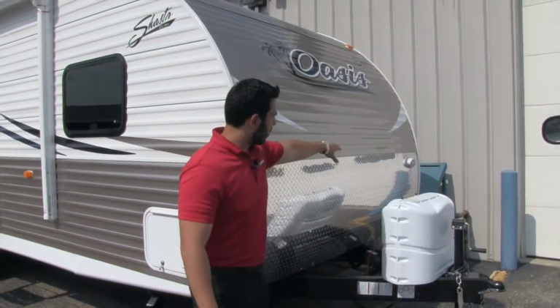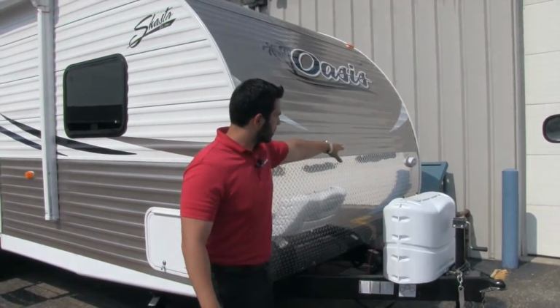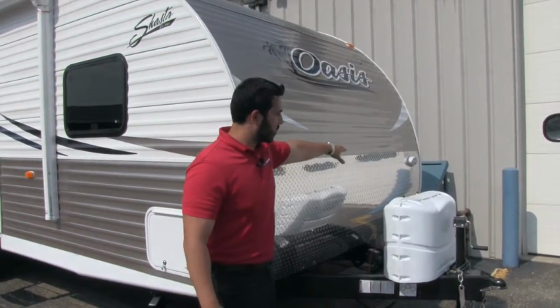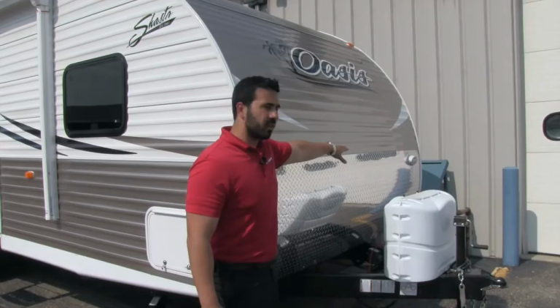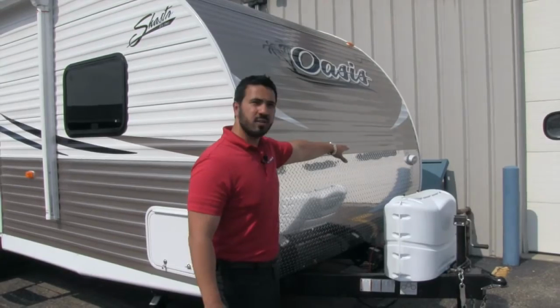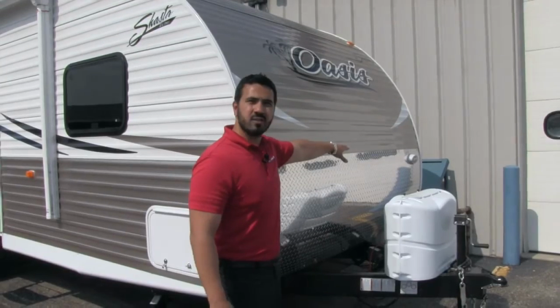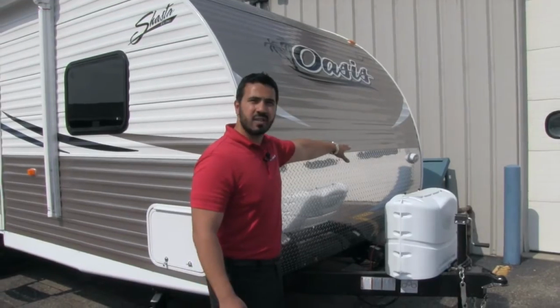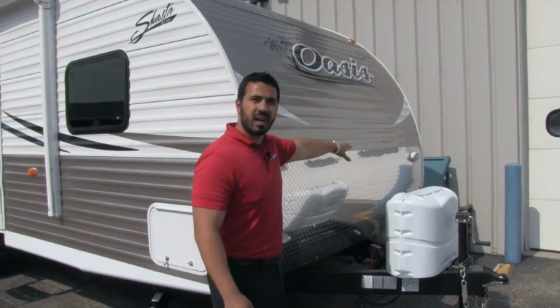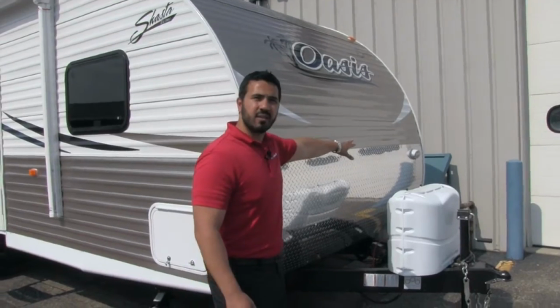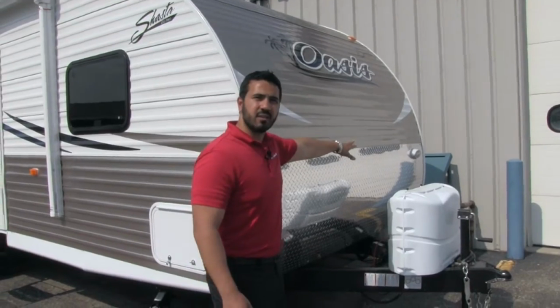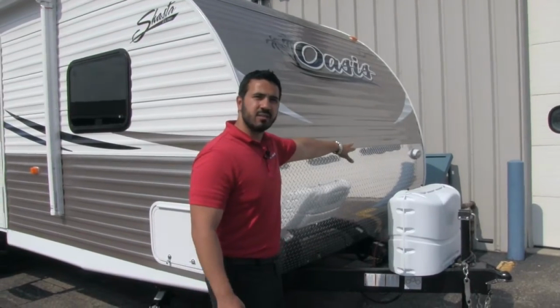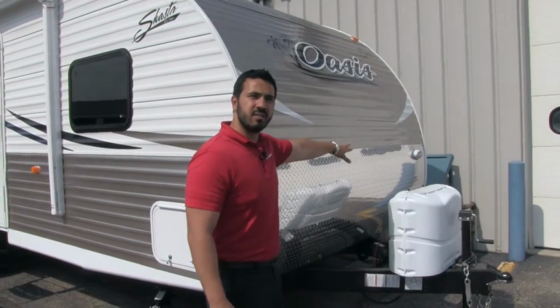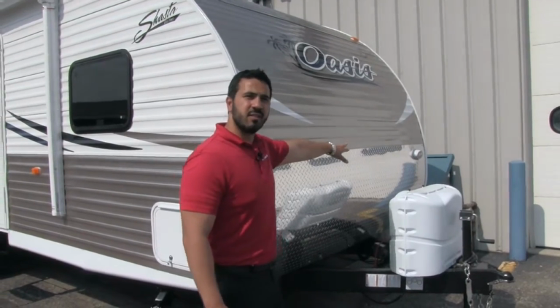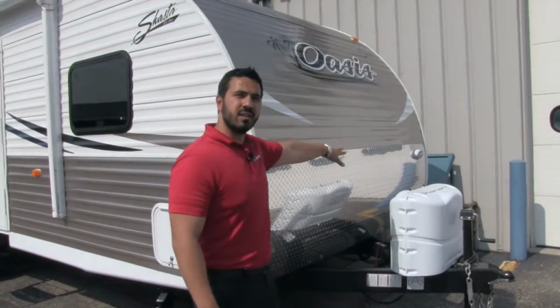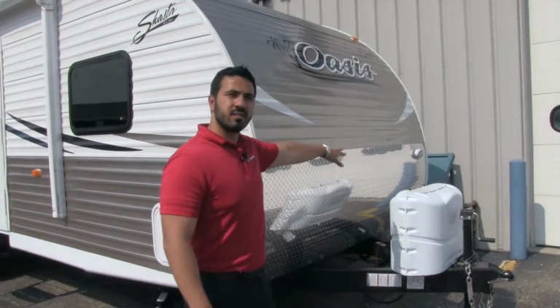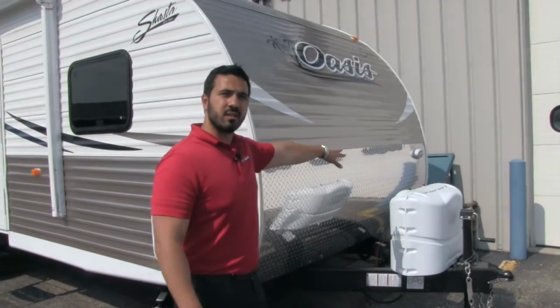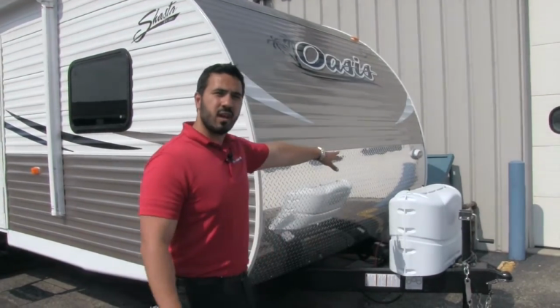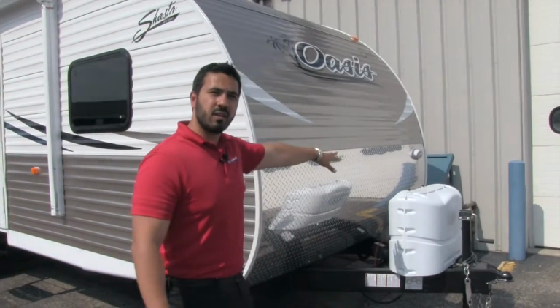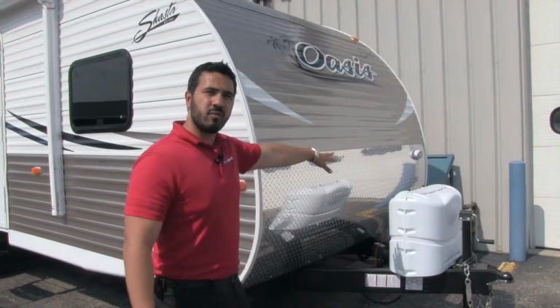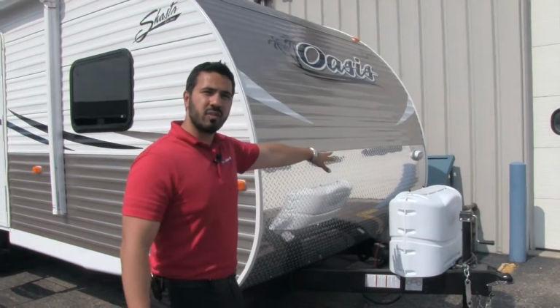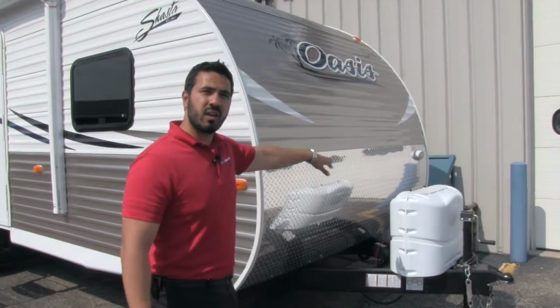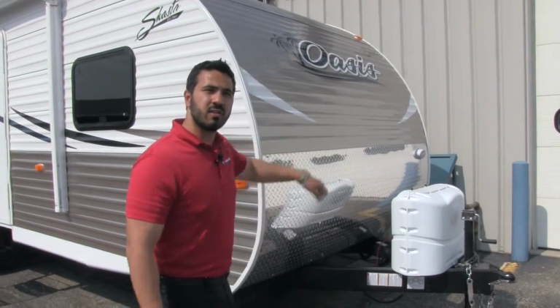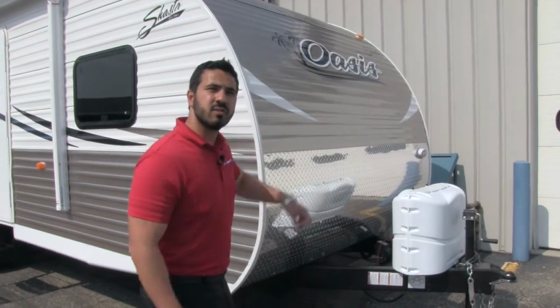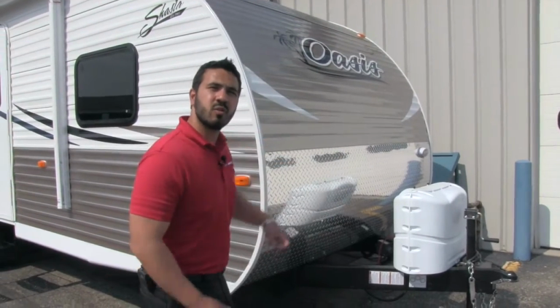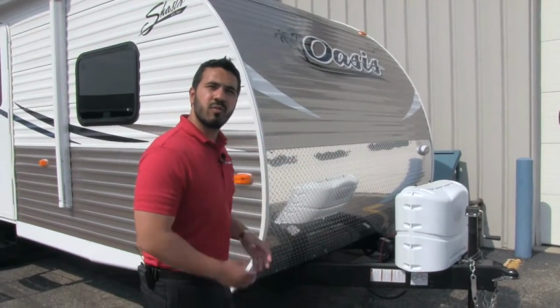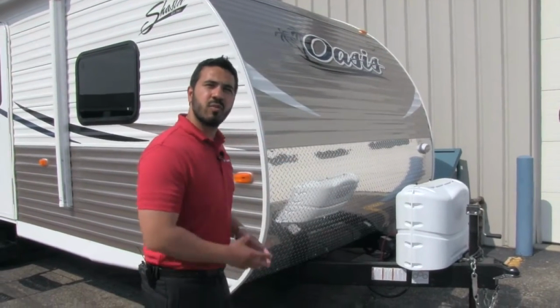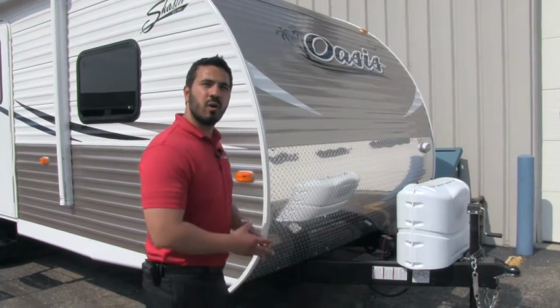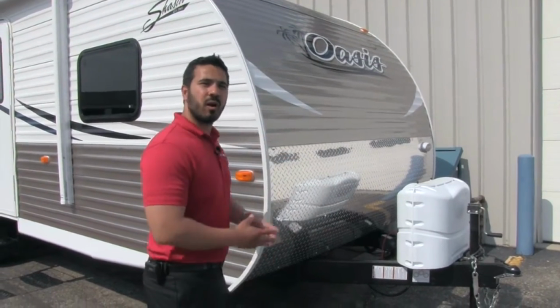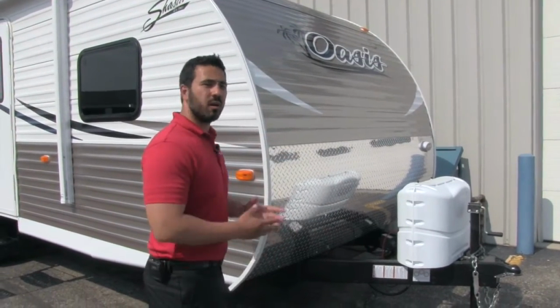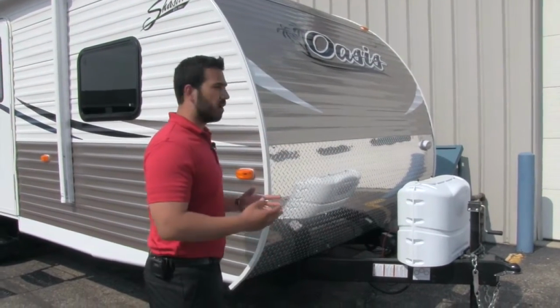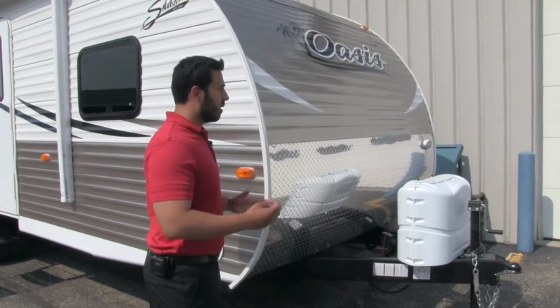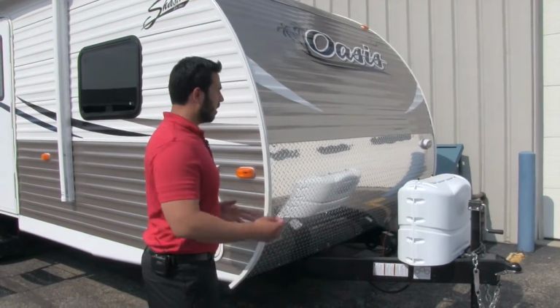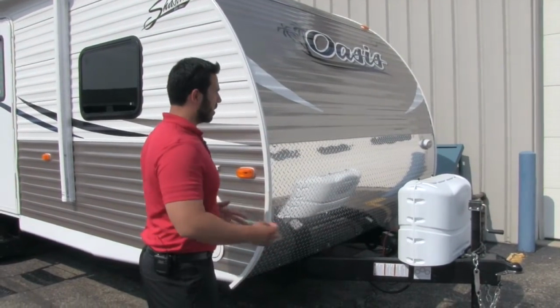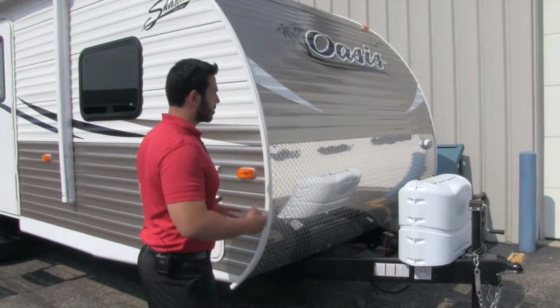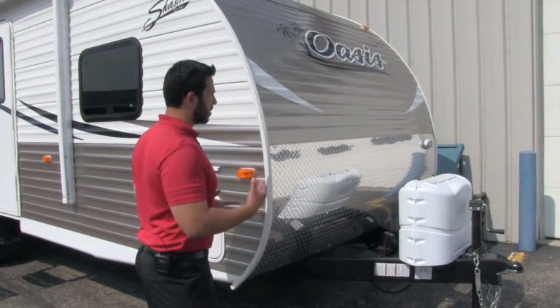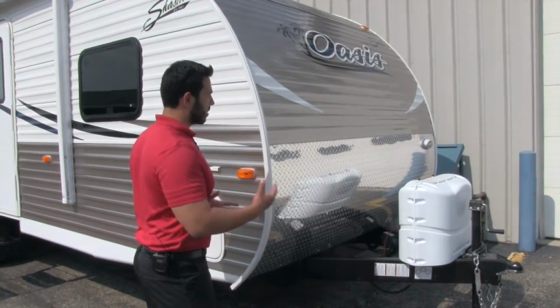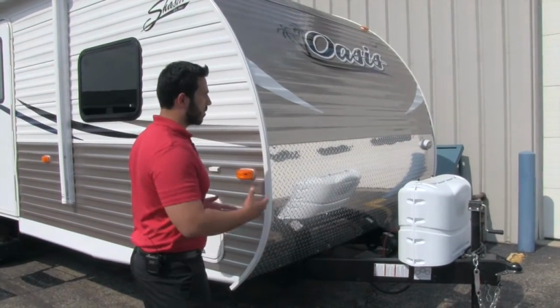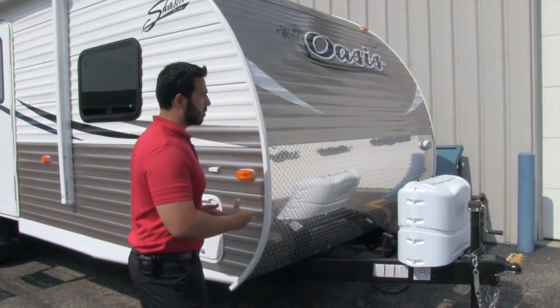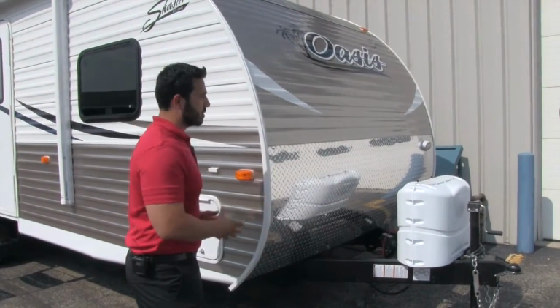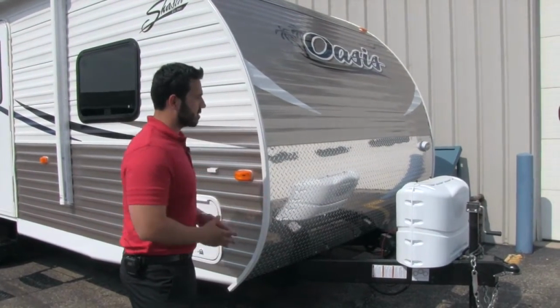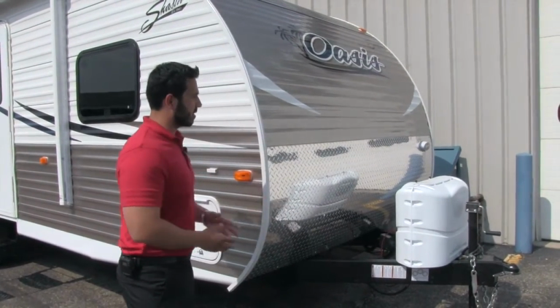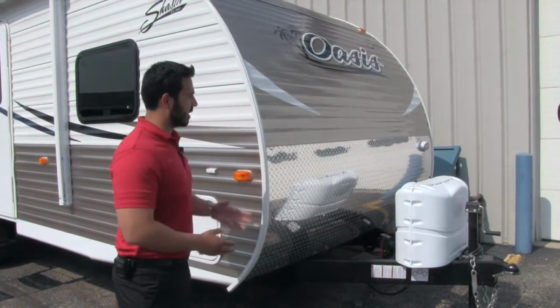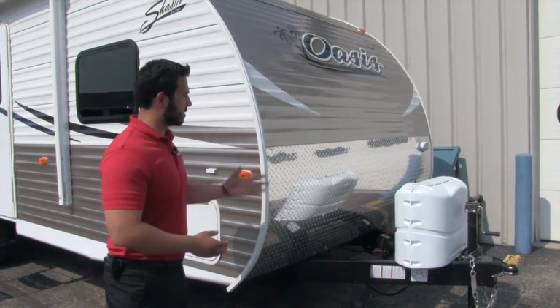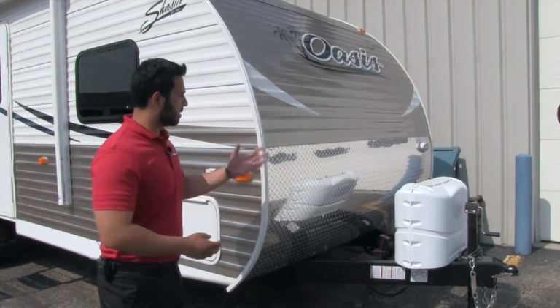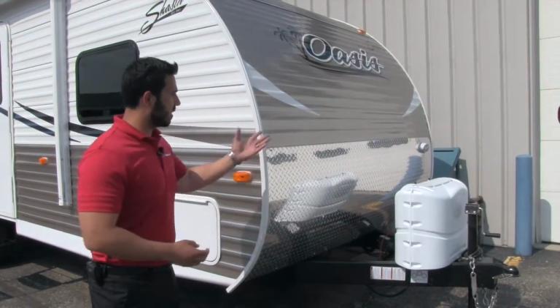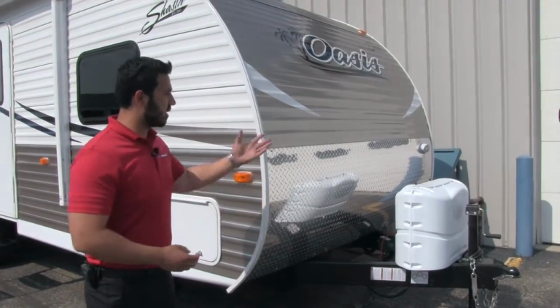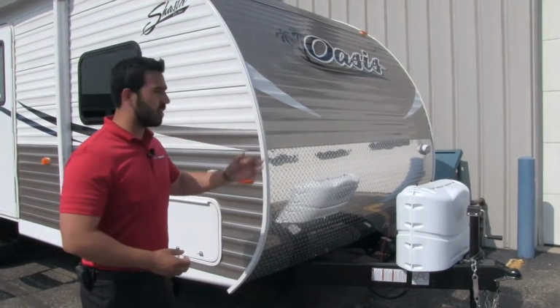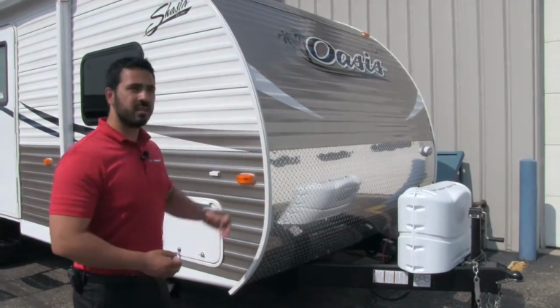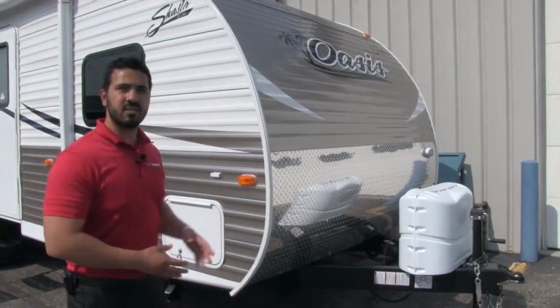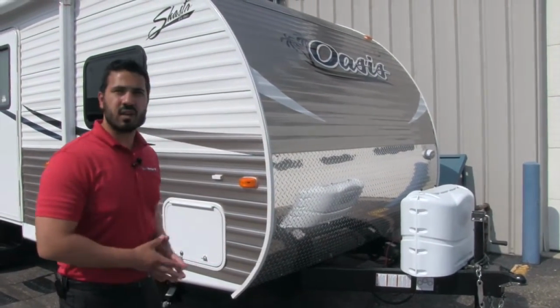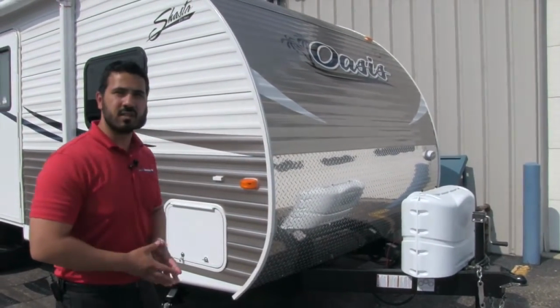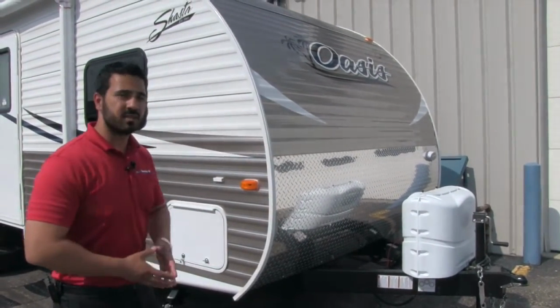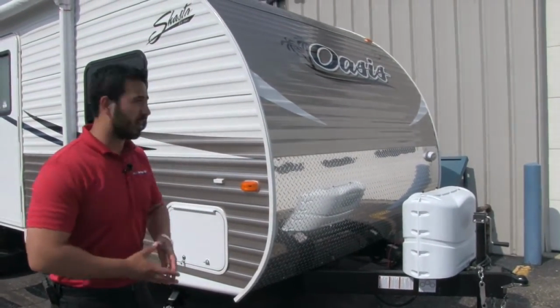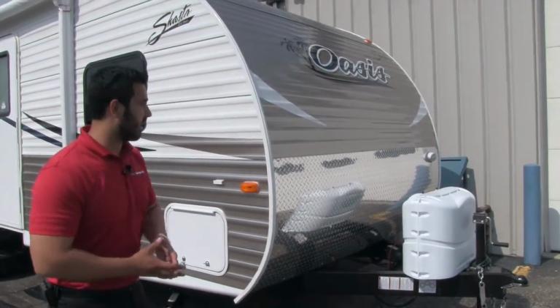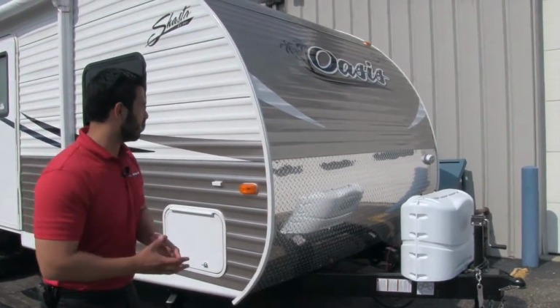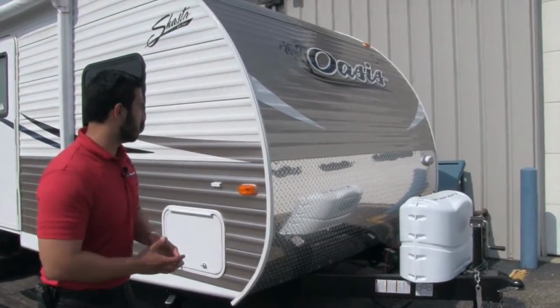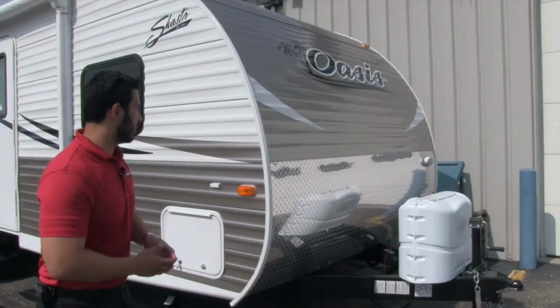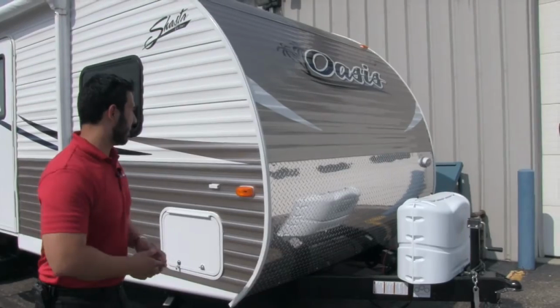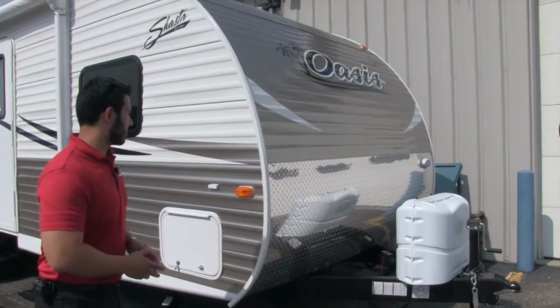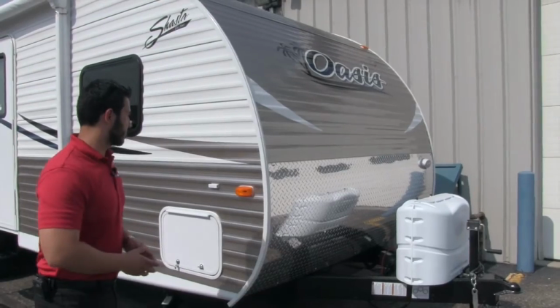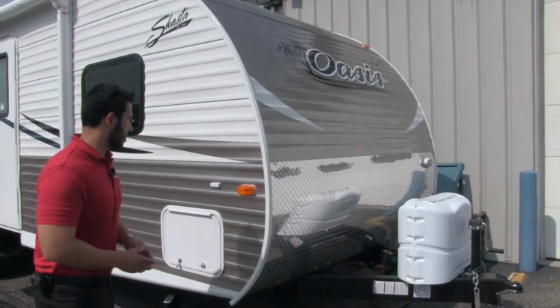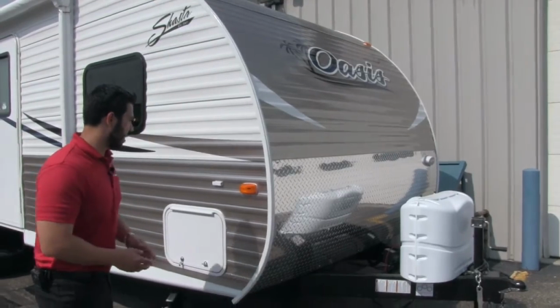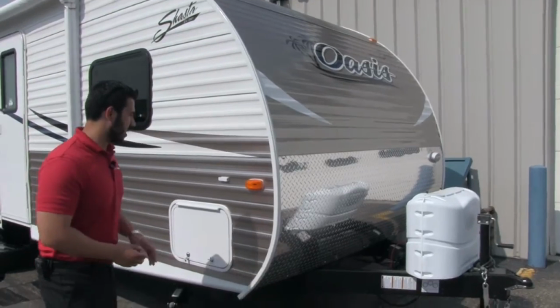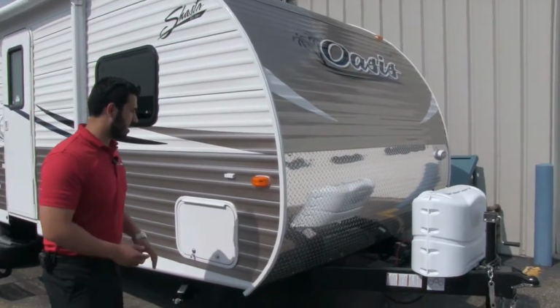Also on the other side, you'll see there is a light over there. So if you are trying to hook up or disconnect at night, it is nice to have the extra lighting.